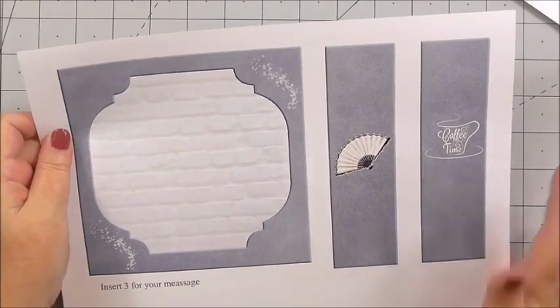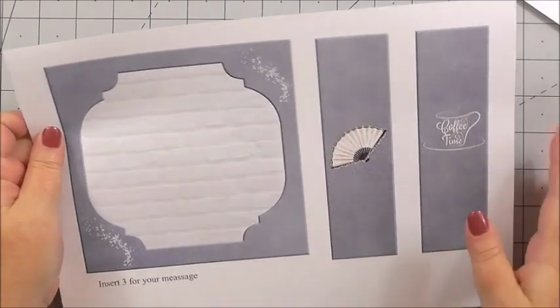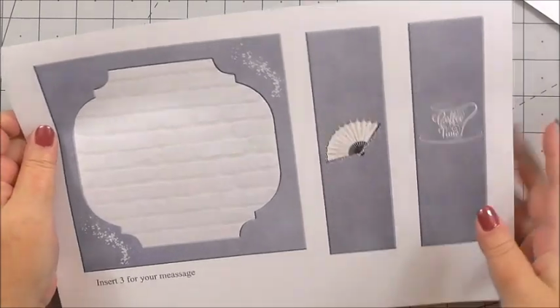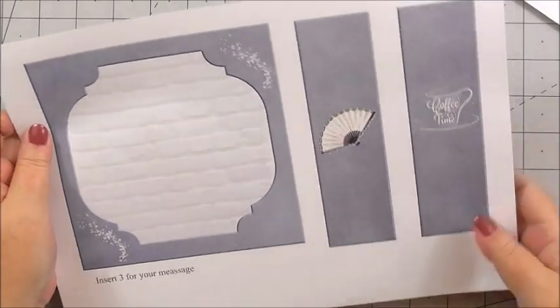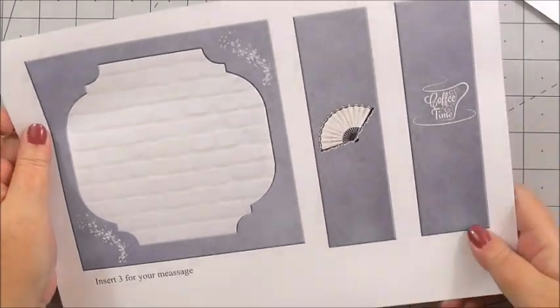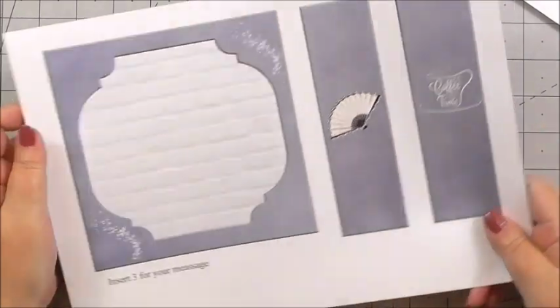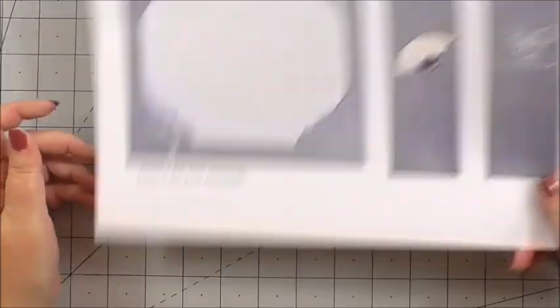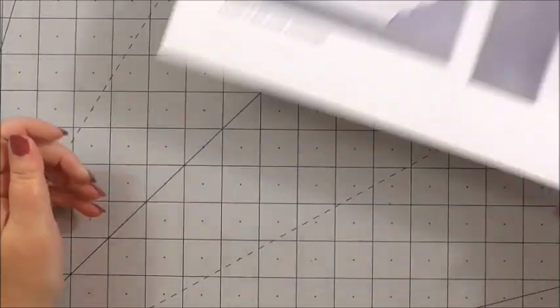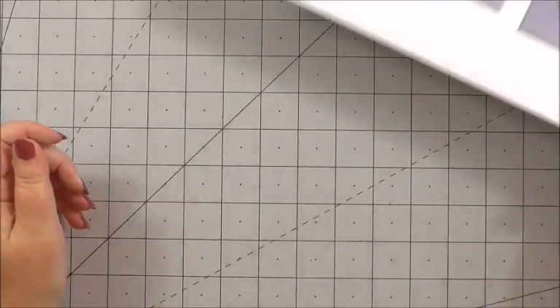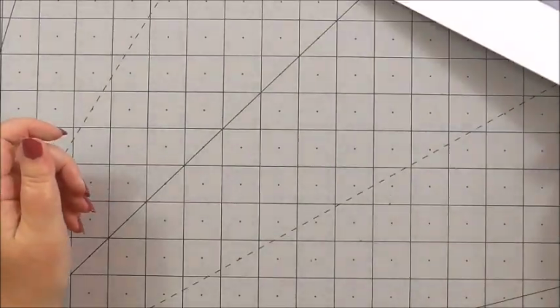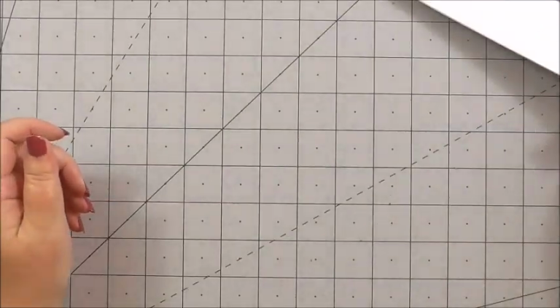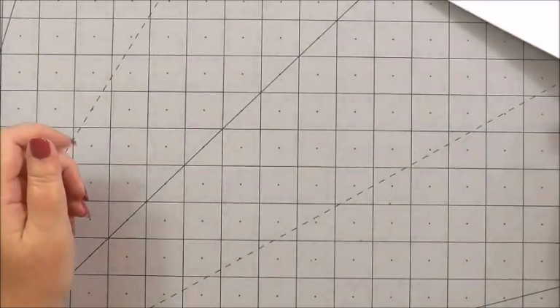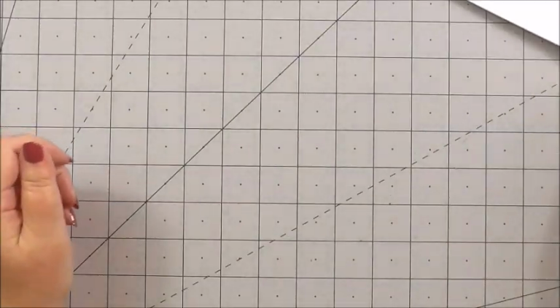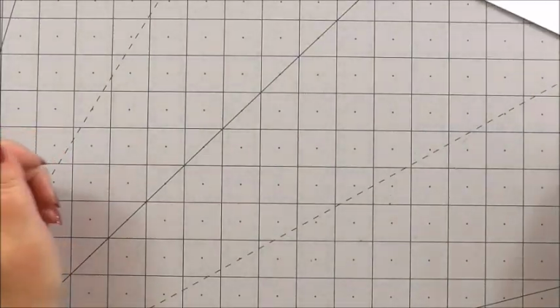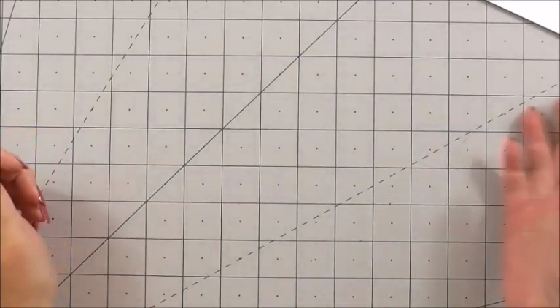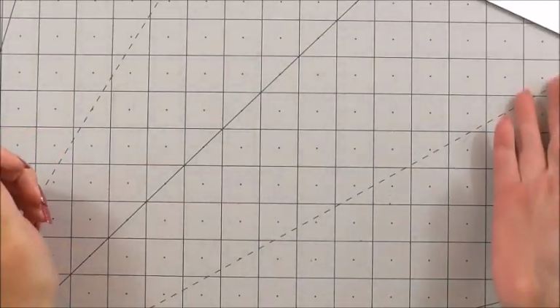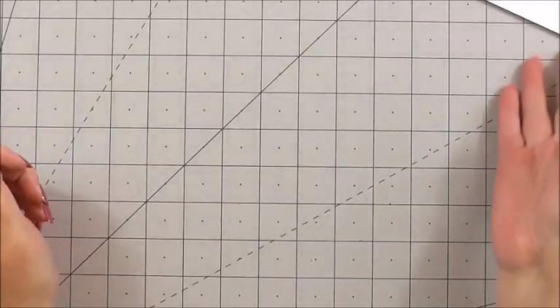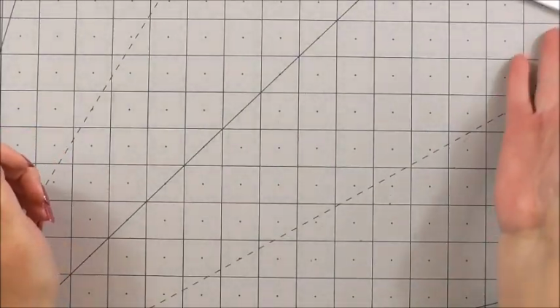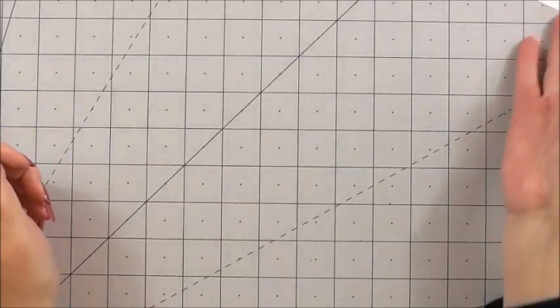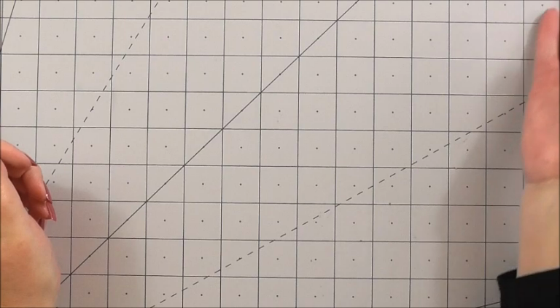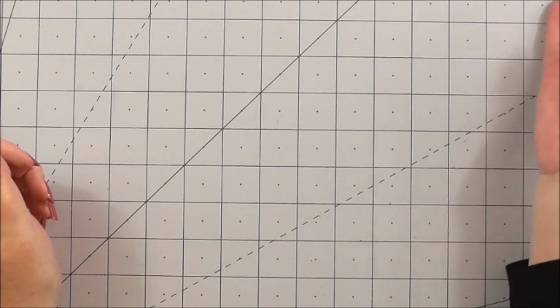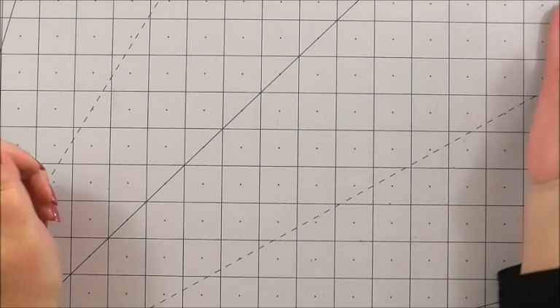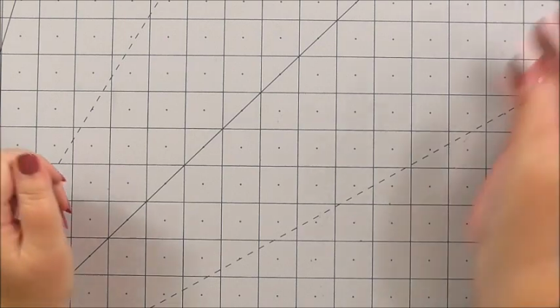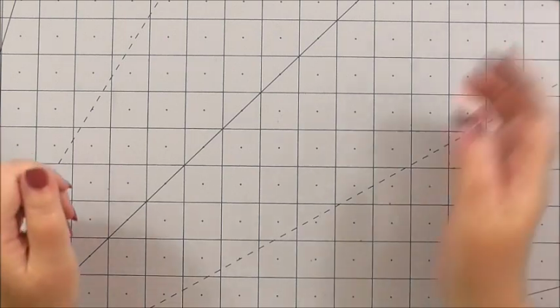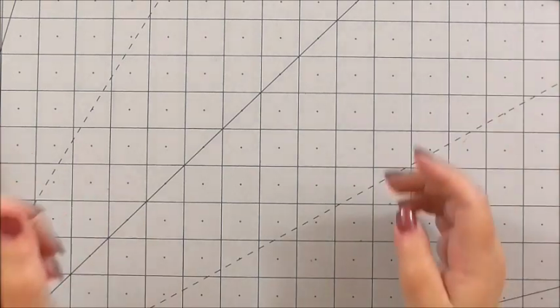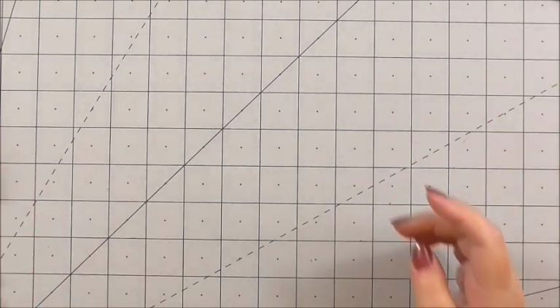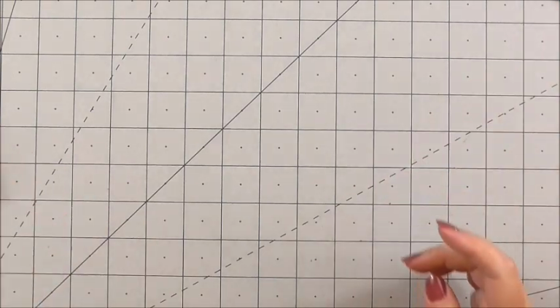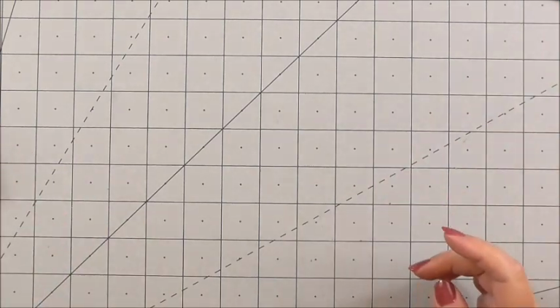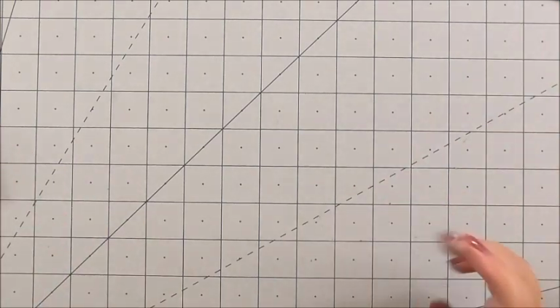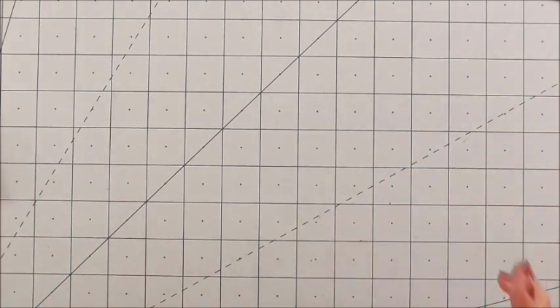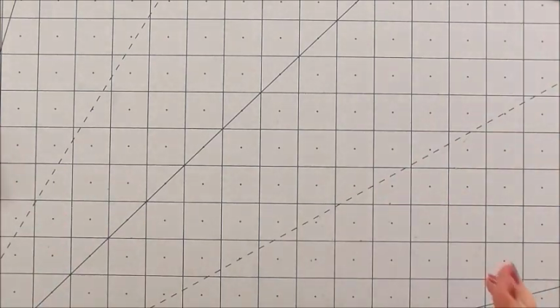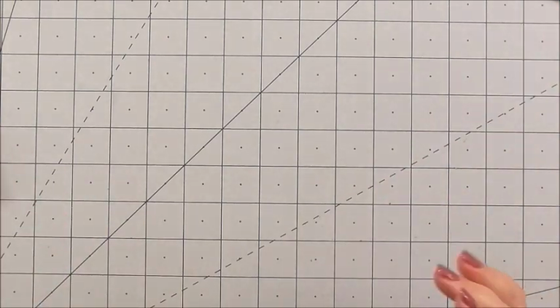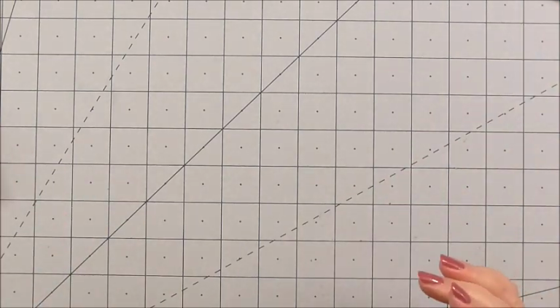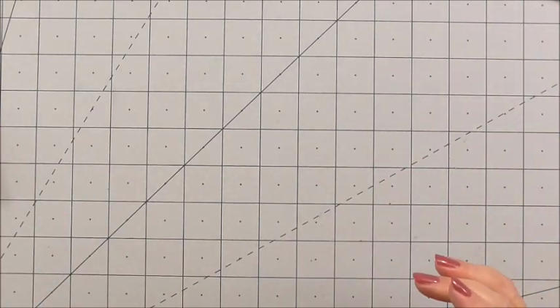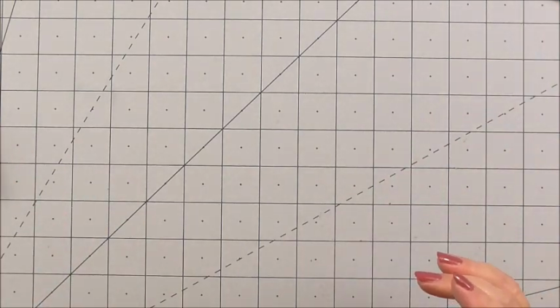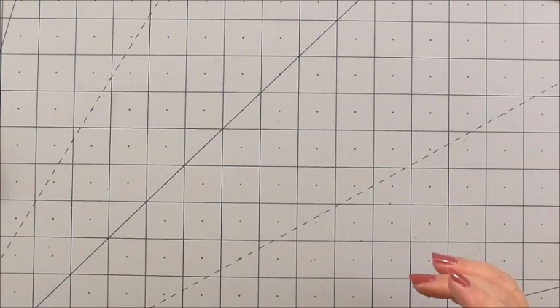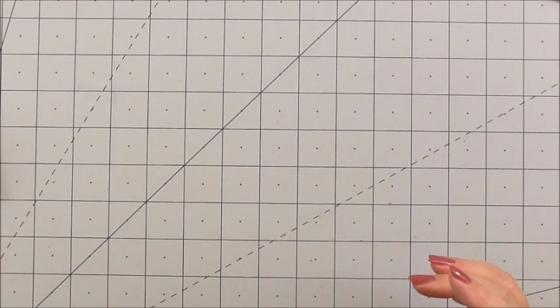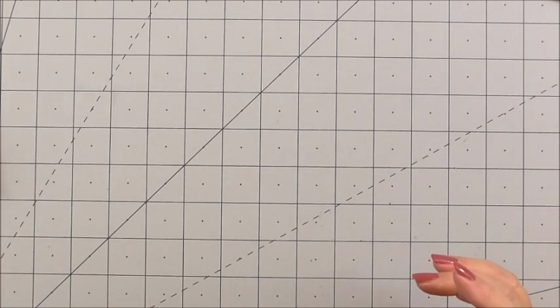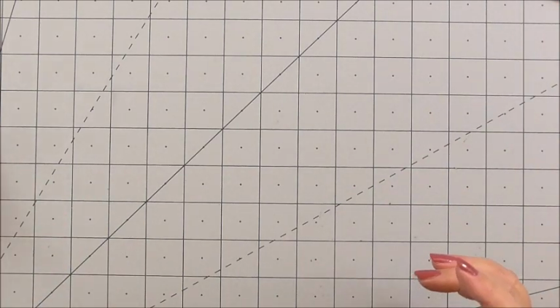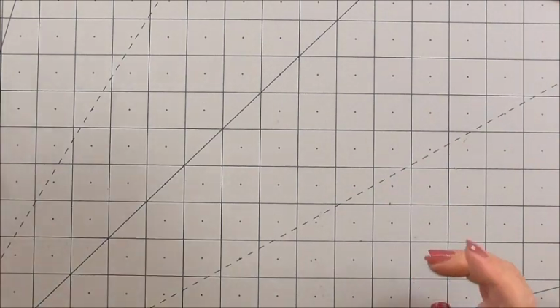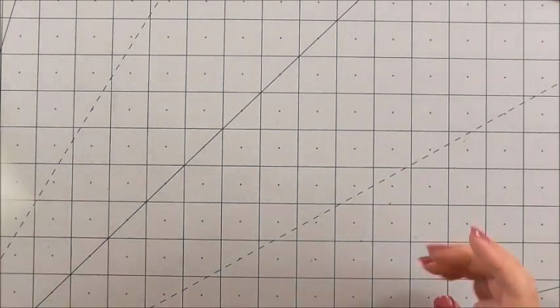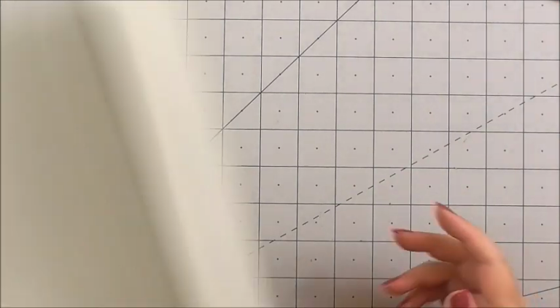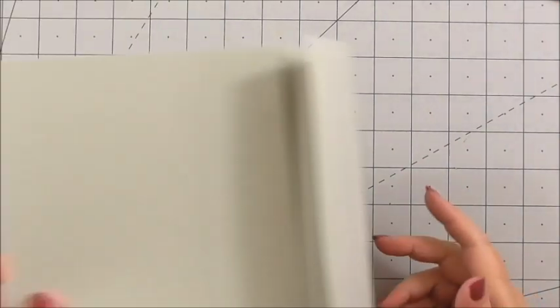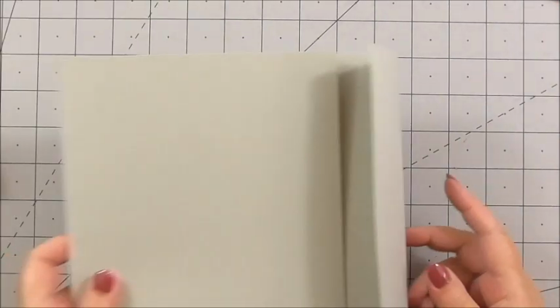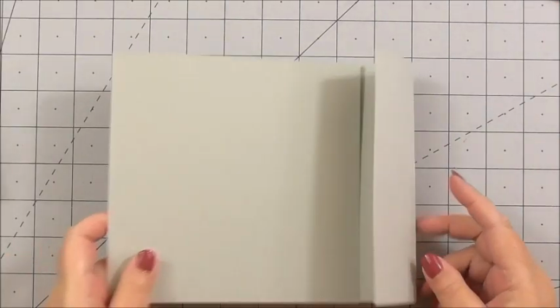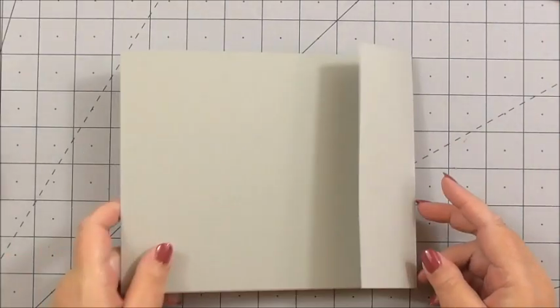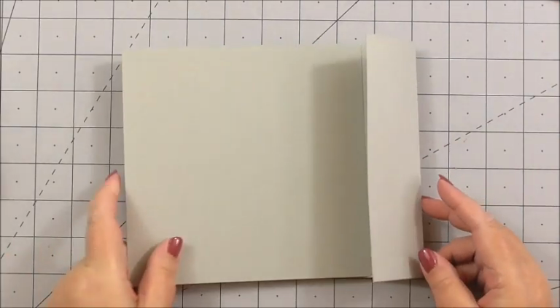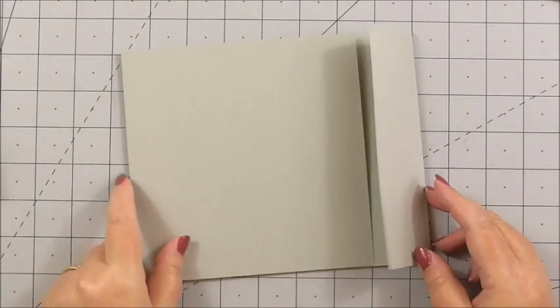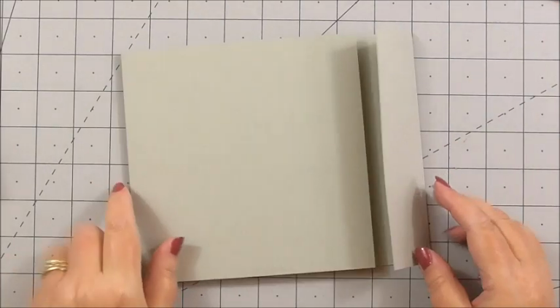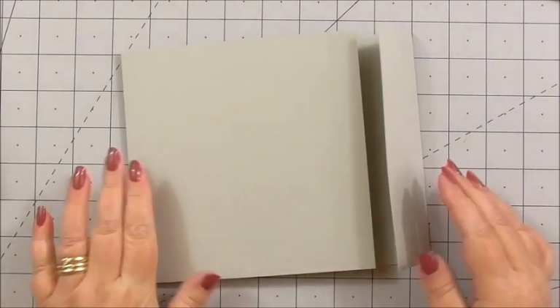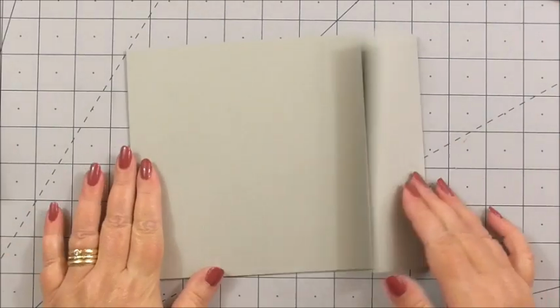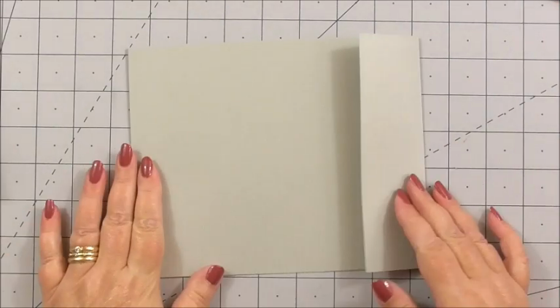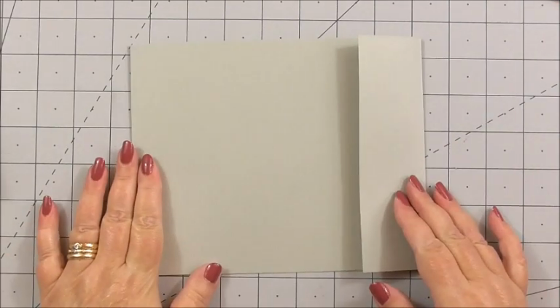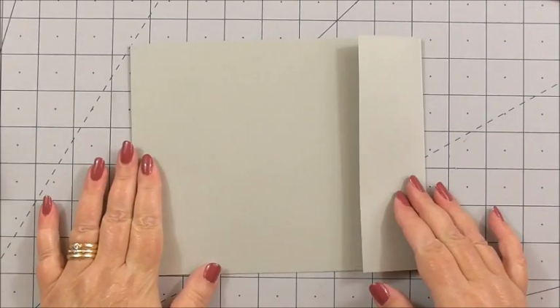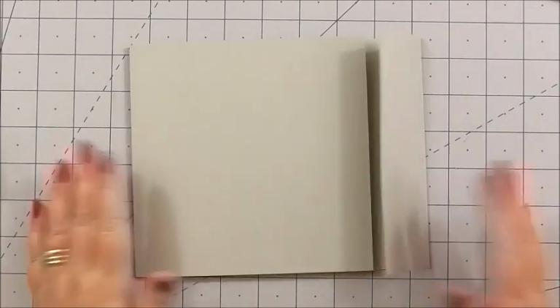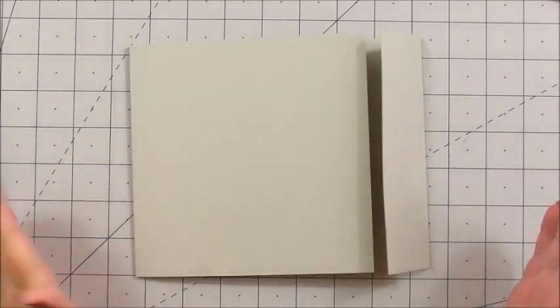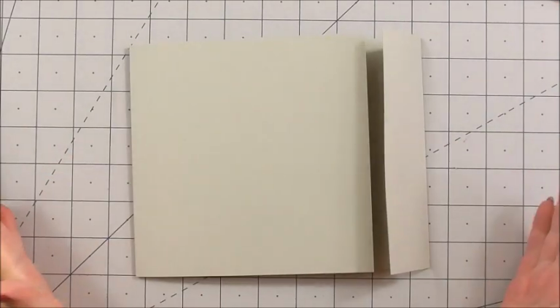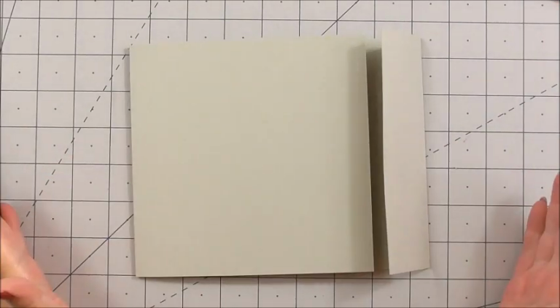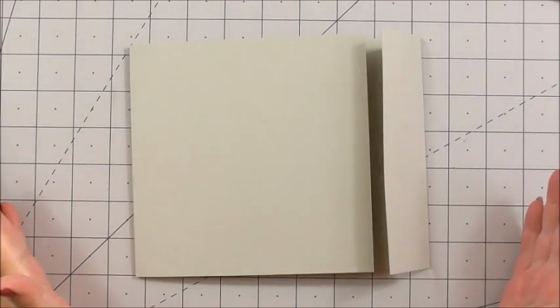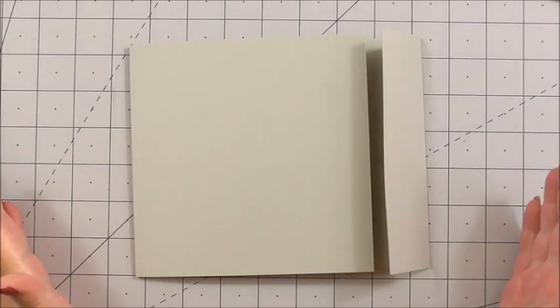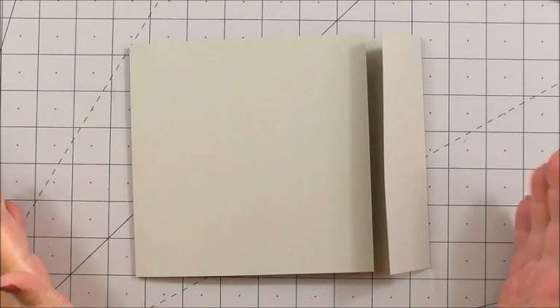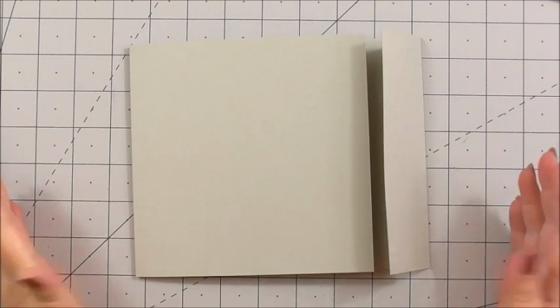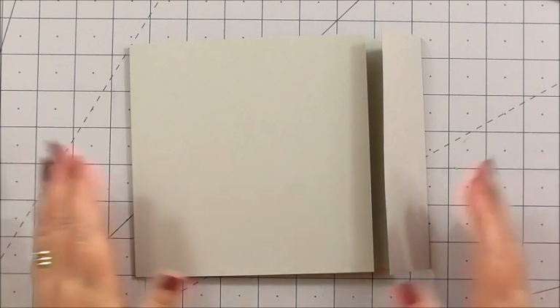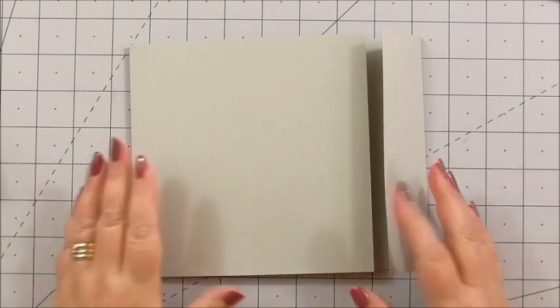We've got more sentiments here, and lastly we've got a planer insert and panels — maybe you've got more of a message to send. Now let's make the card, and we're going to make it a little bit different.